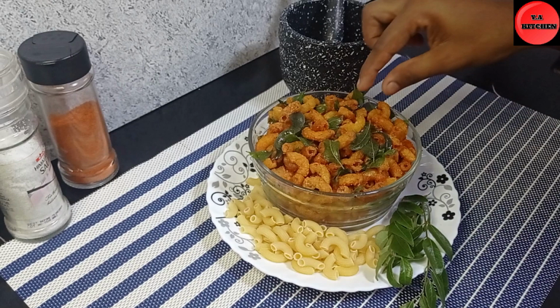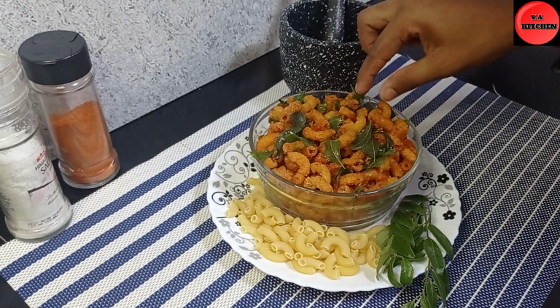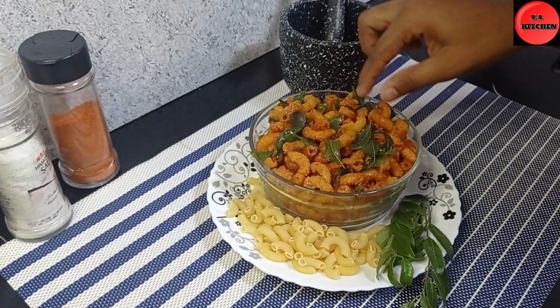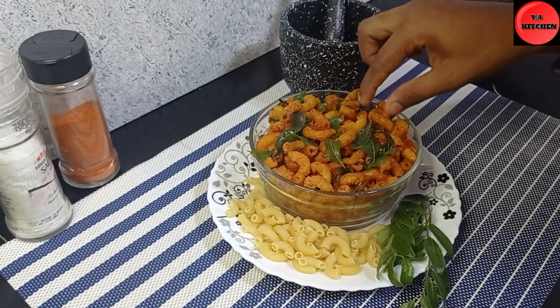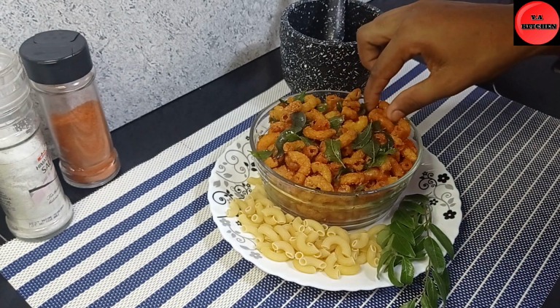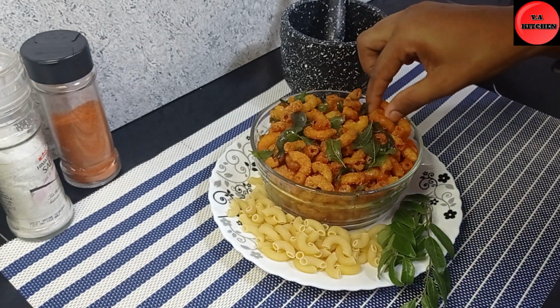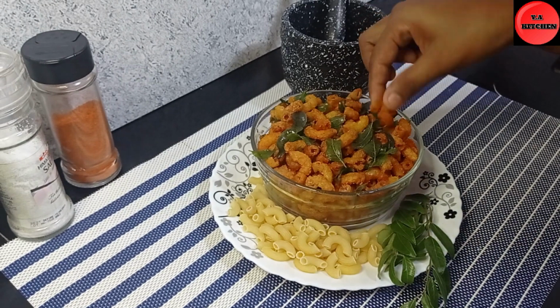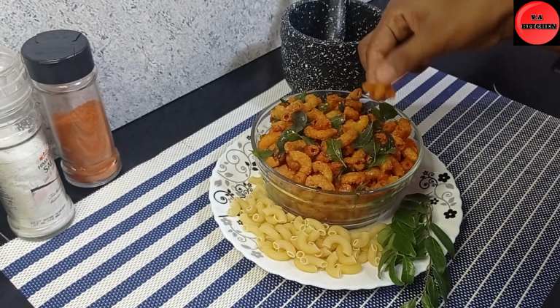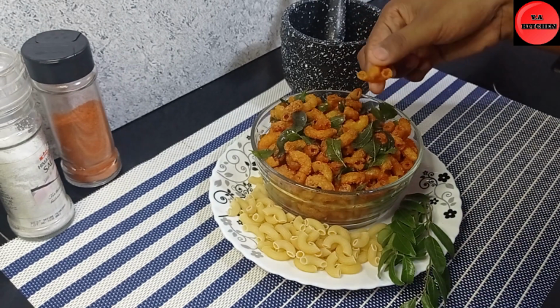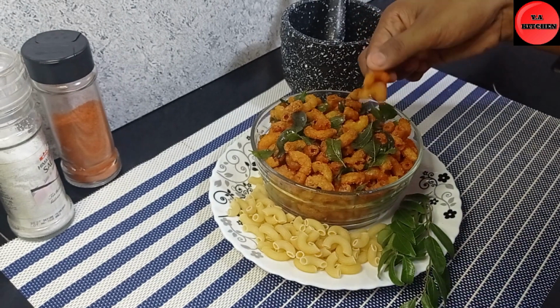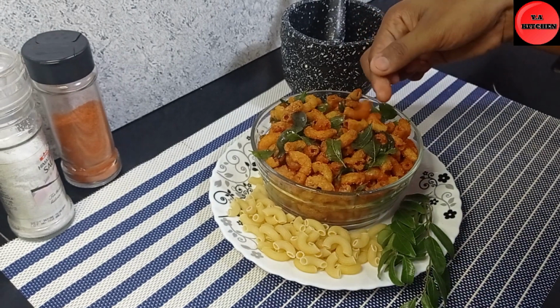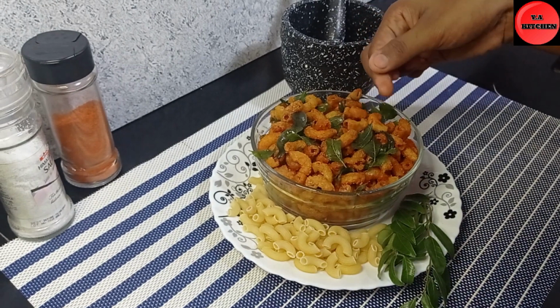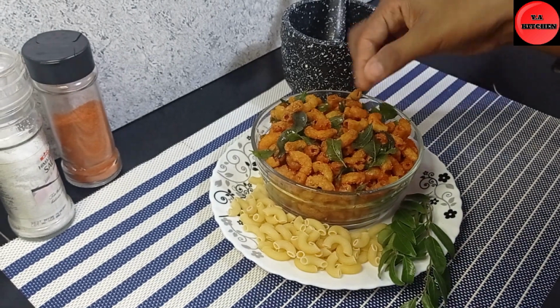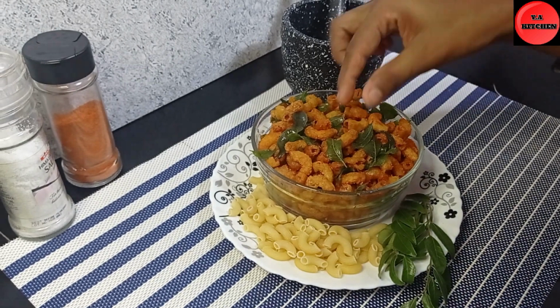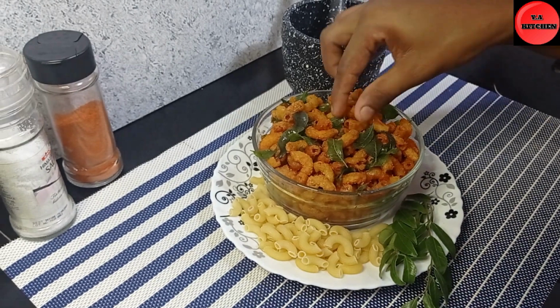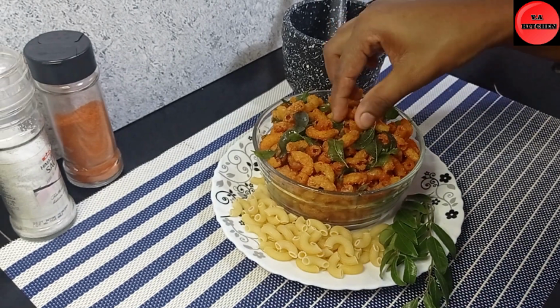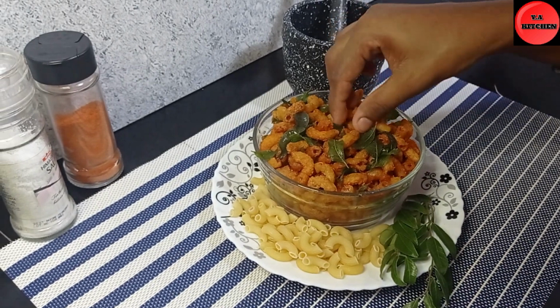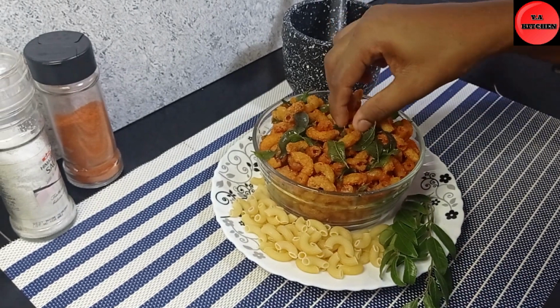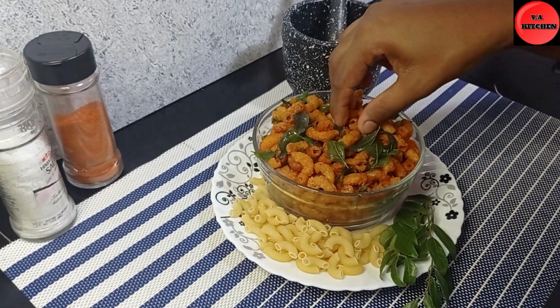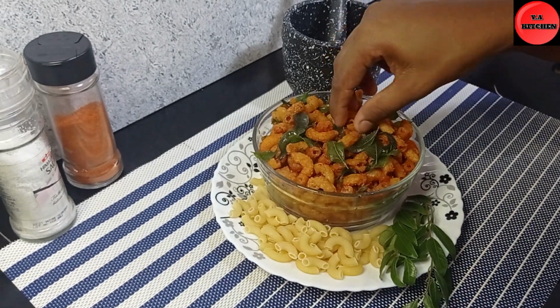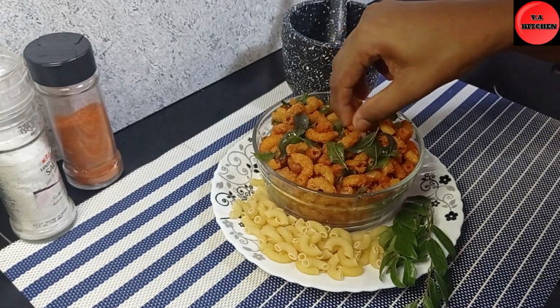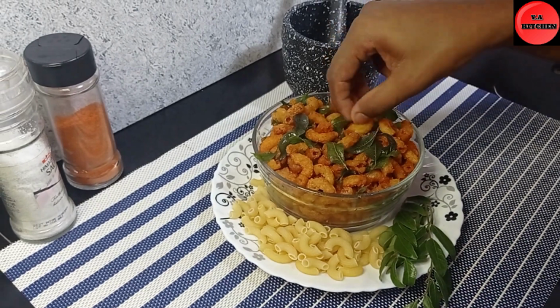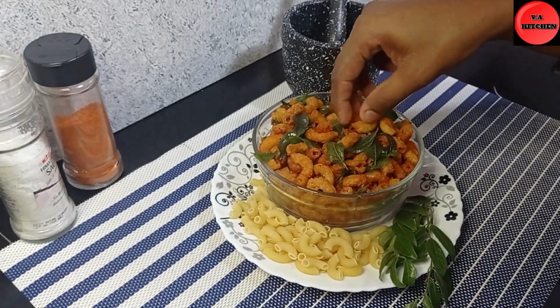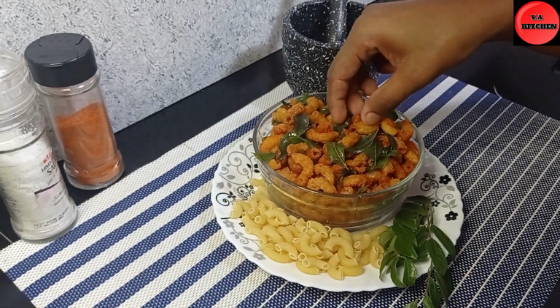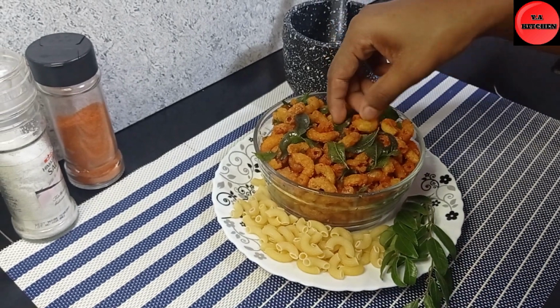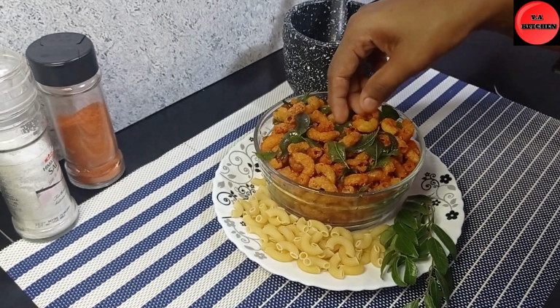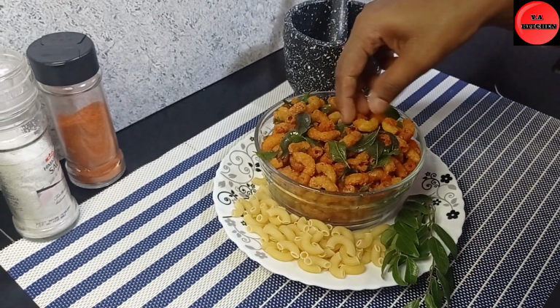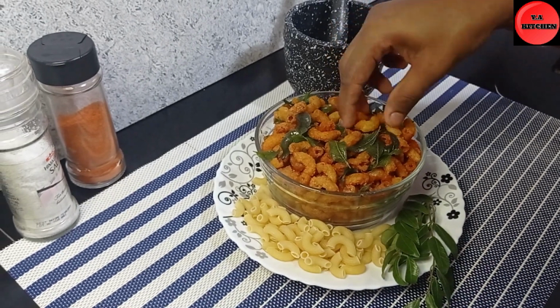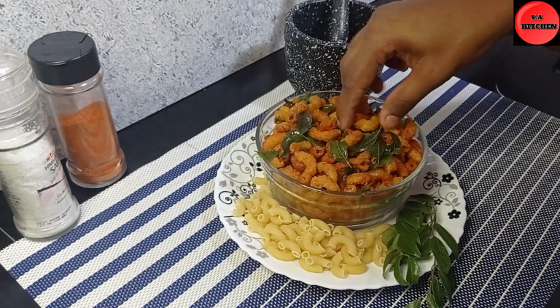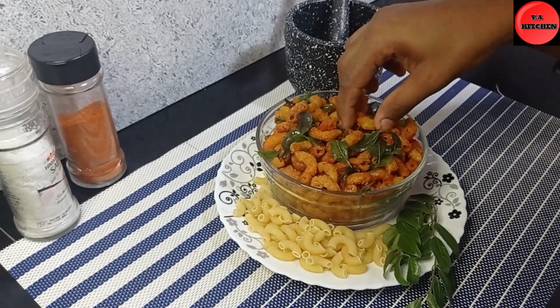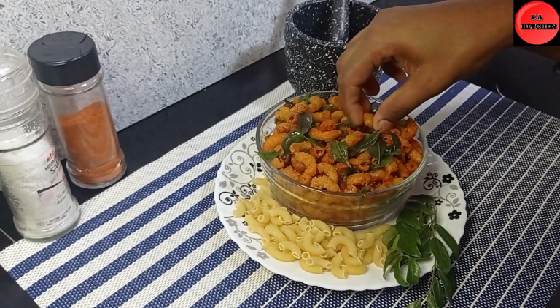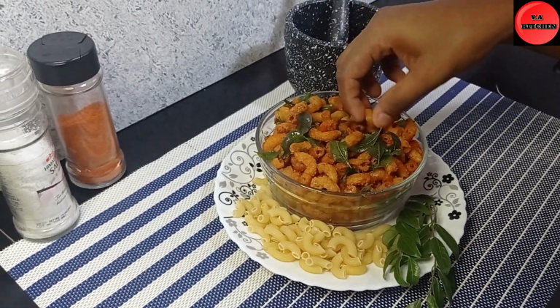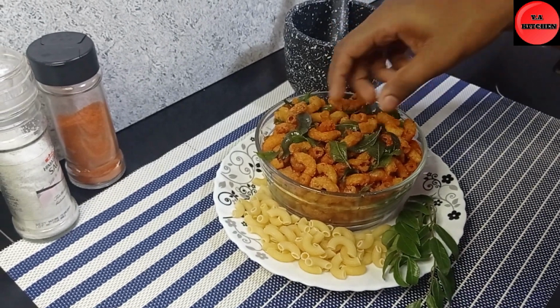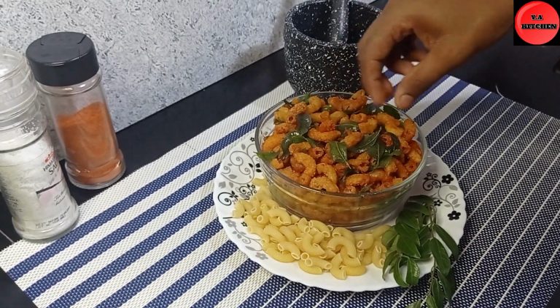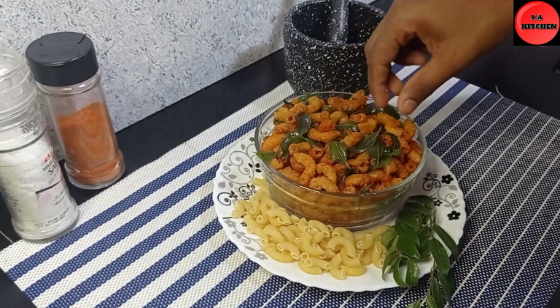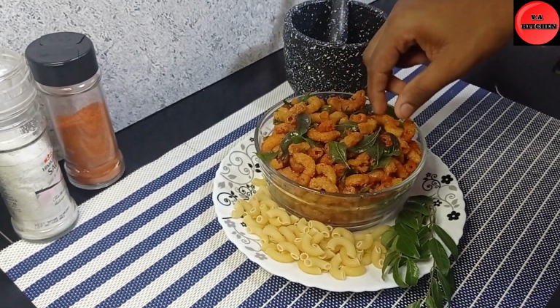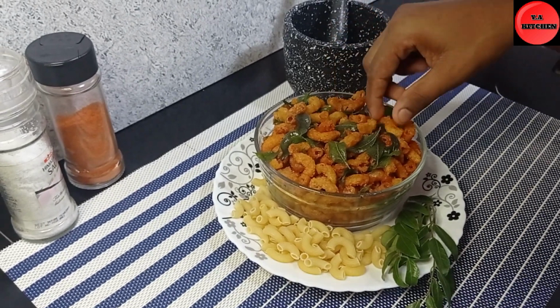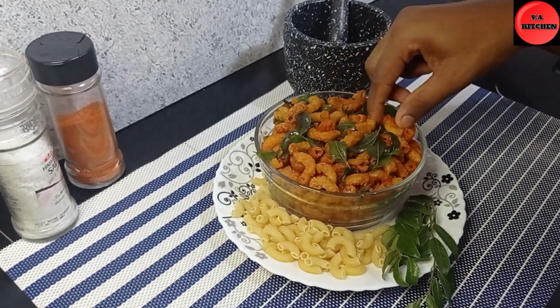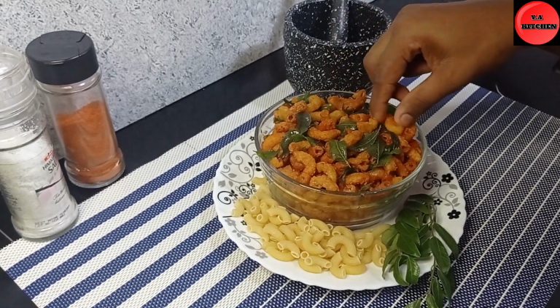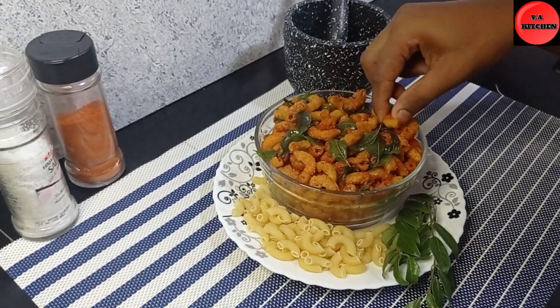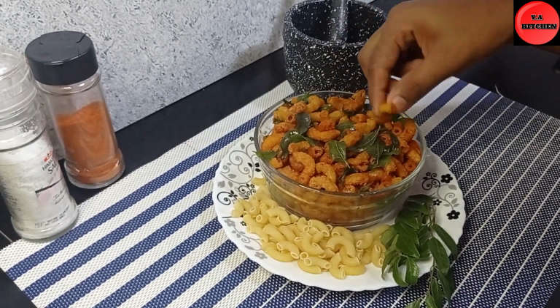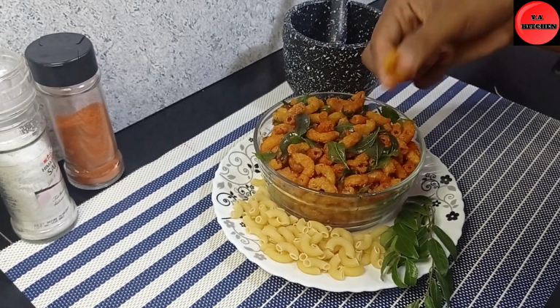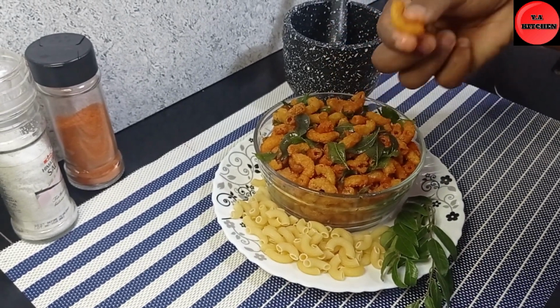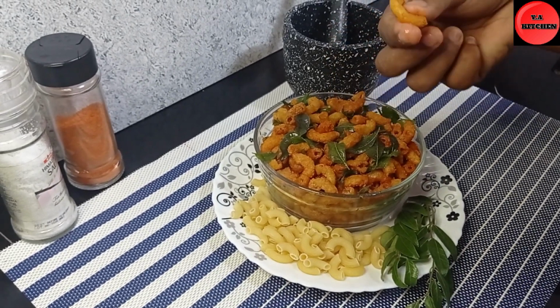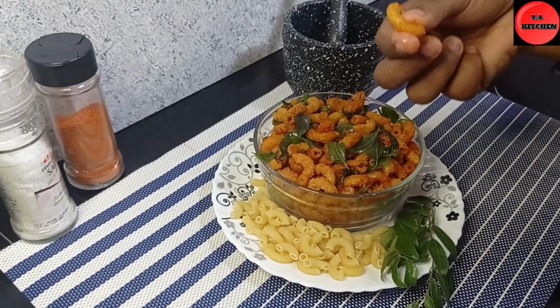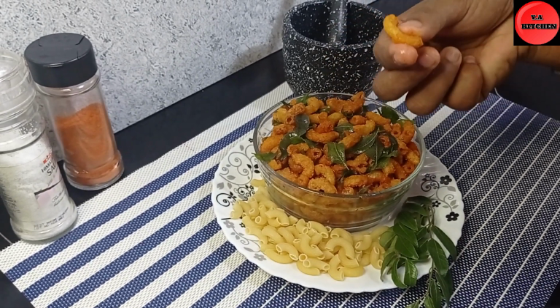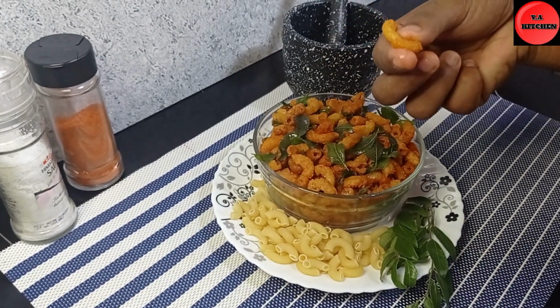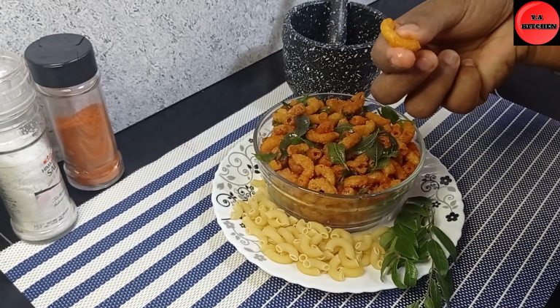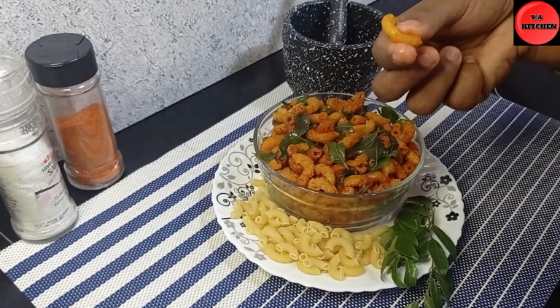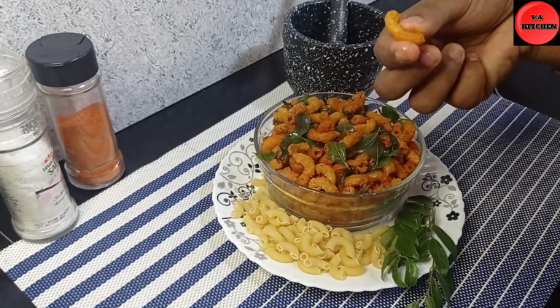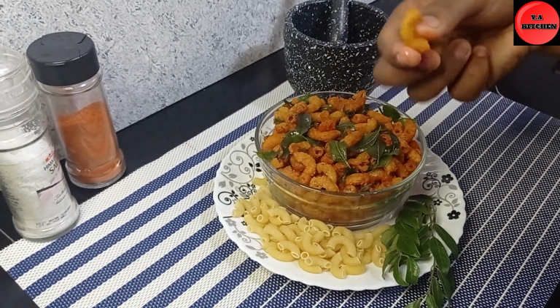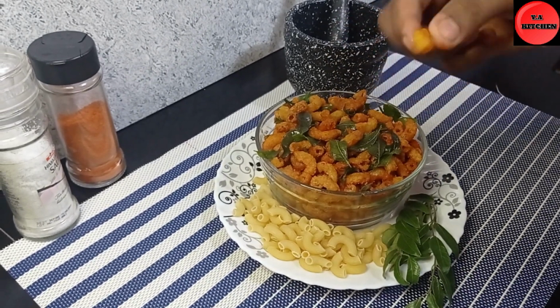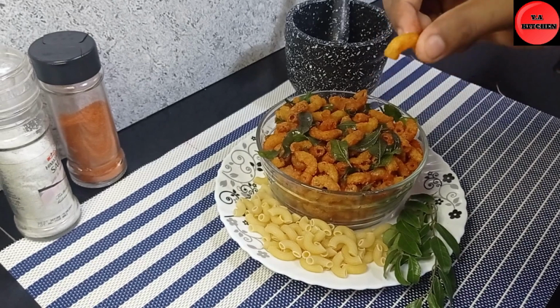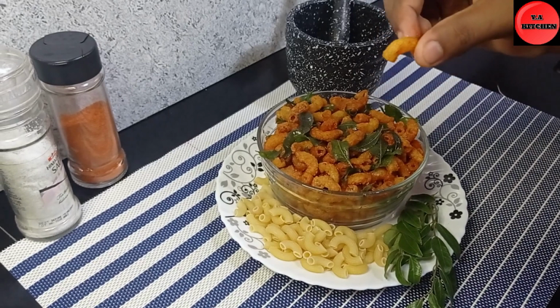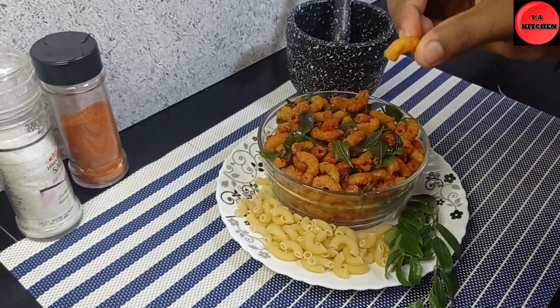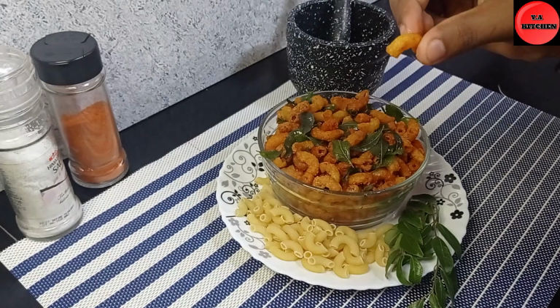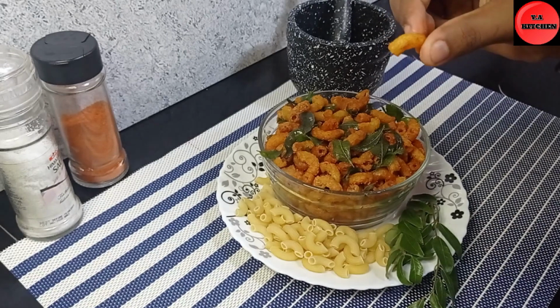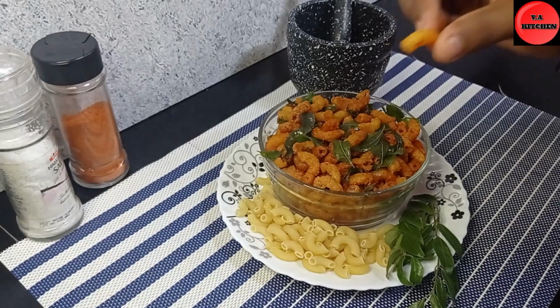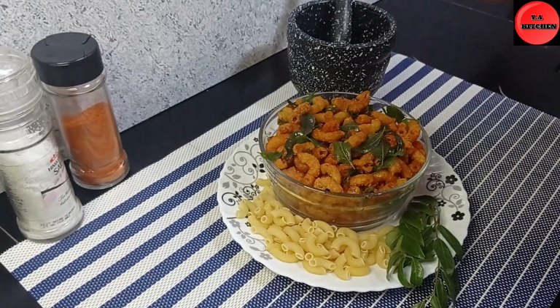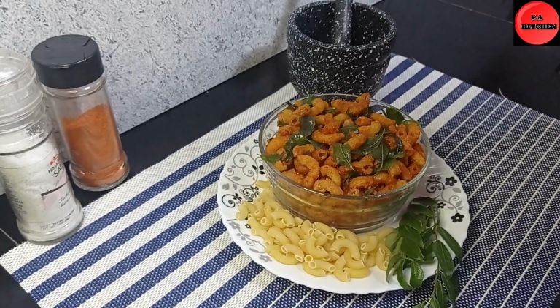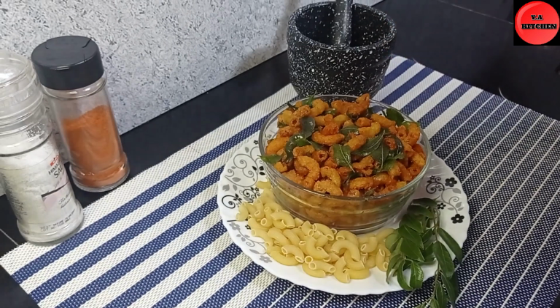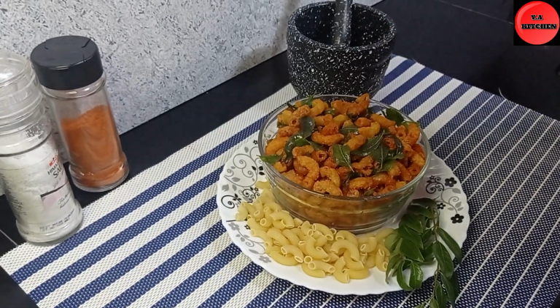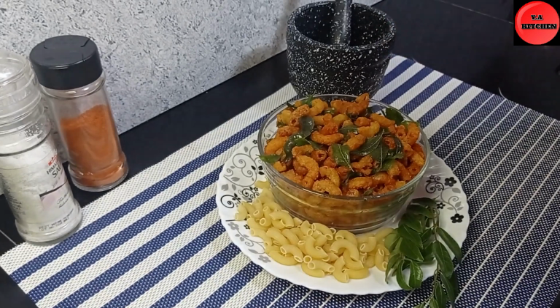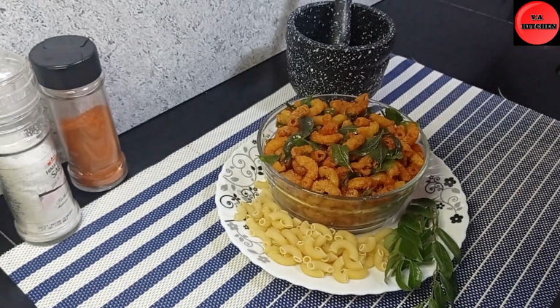Hello everyone! Welcome to my channel, I am the host of Krispy's.